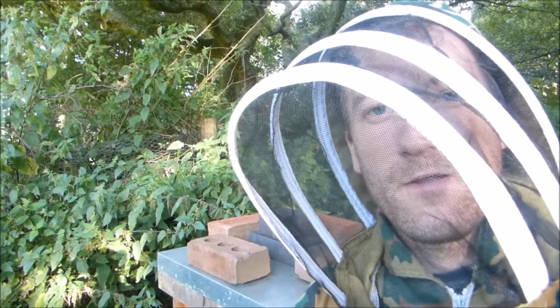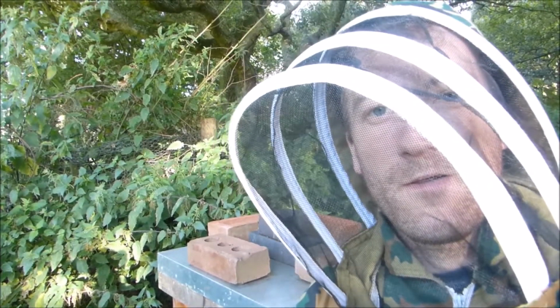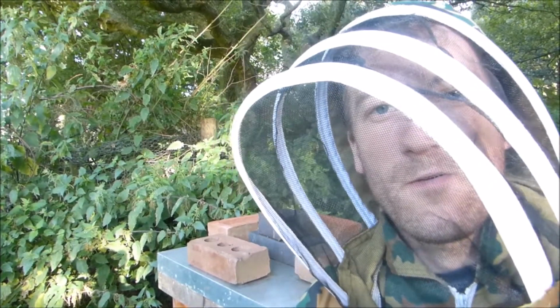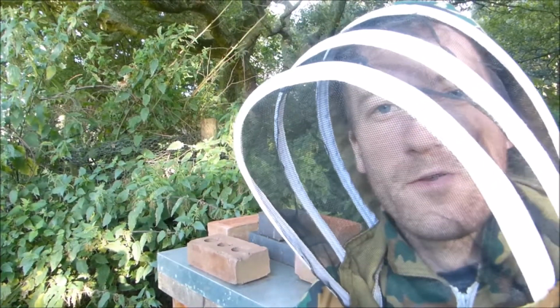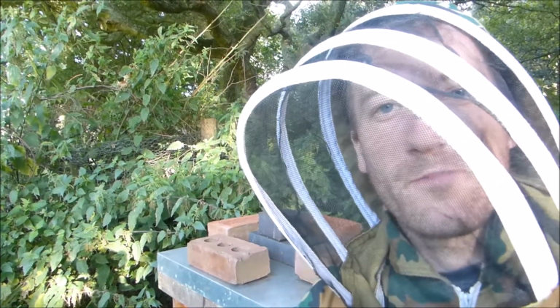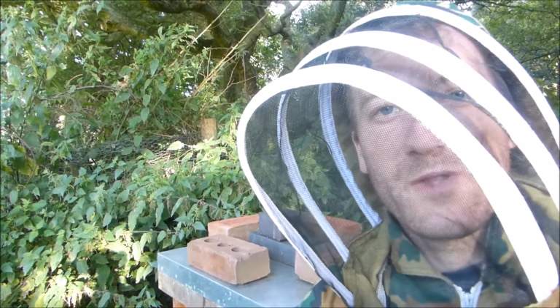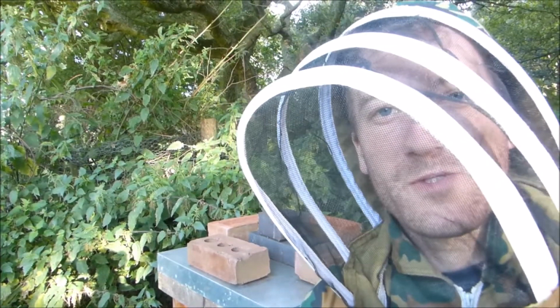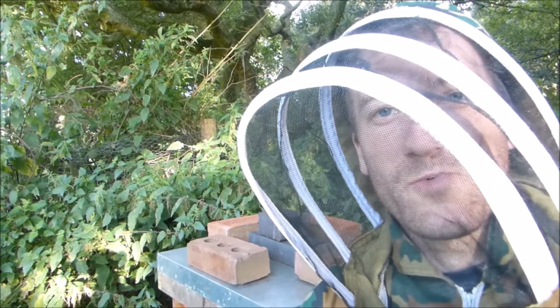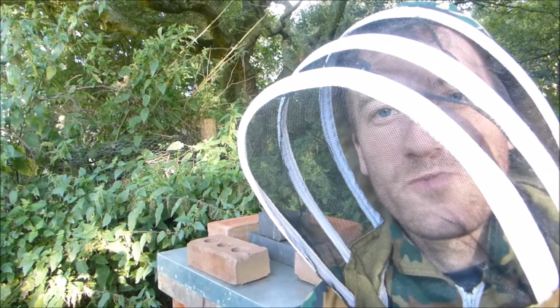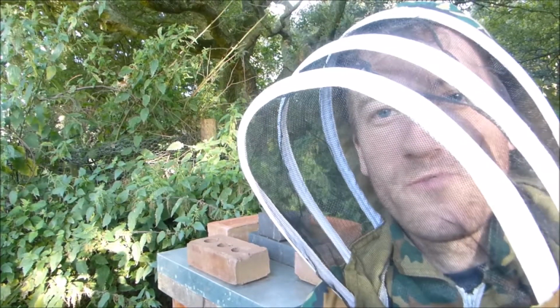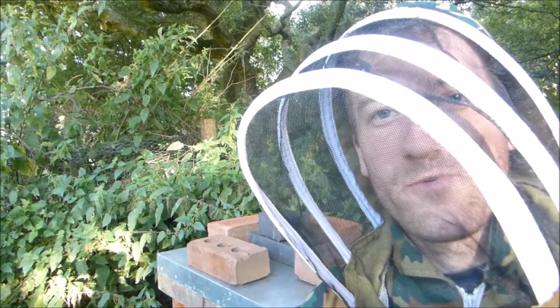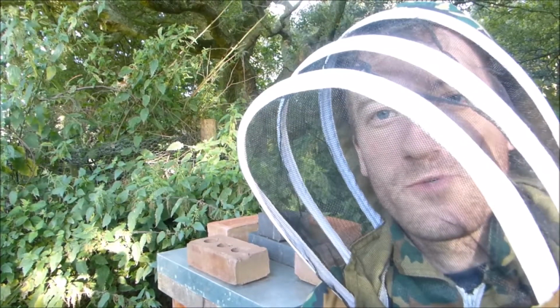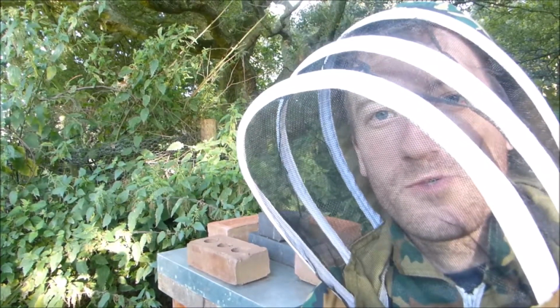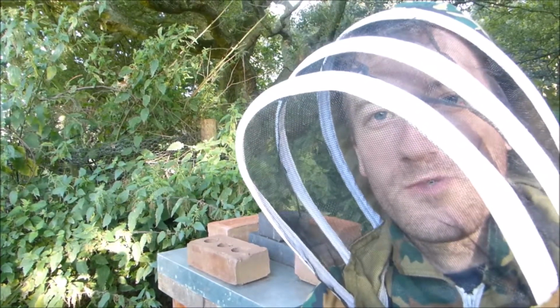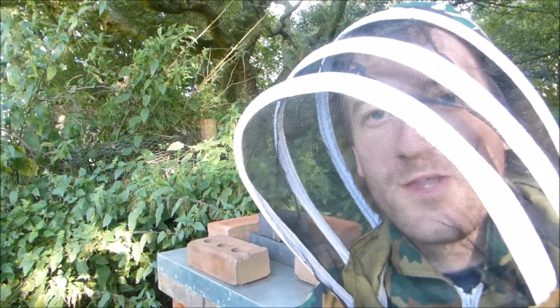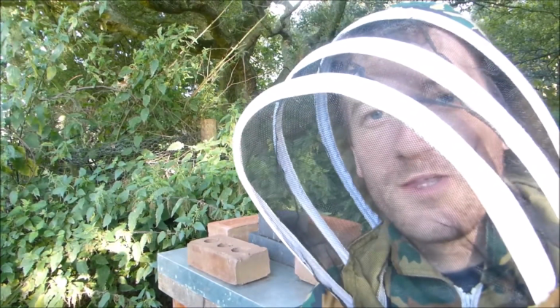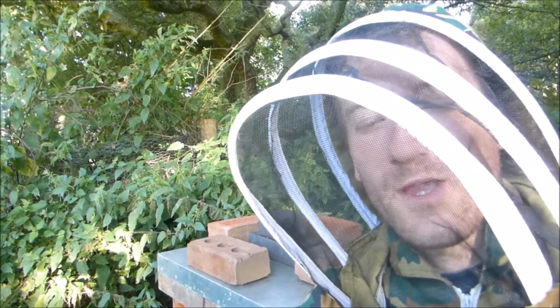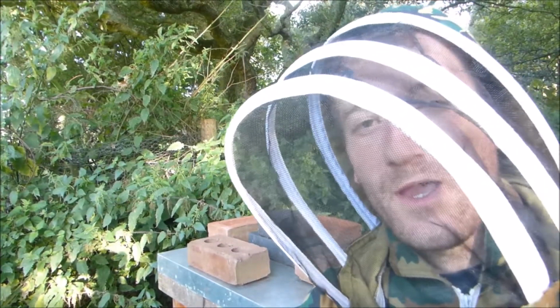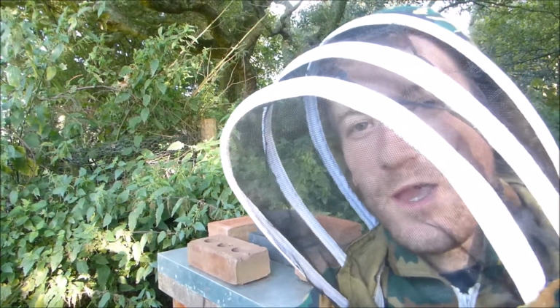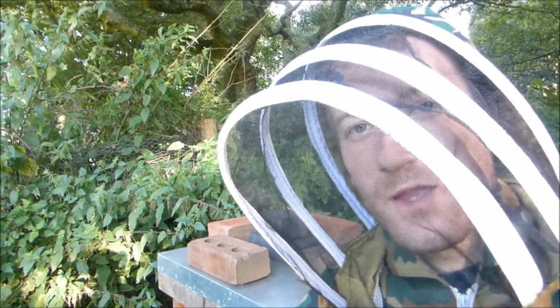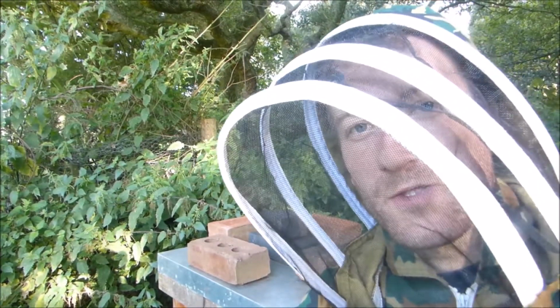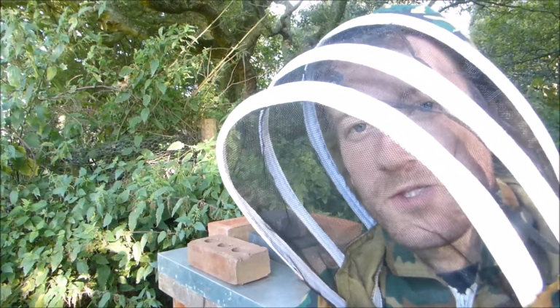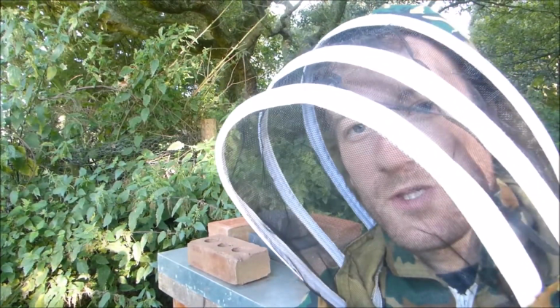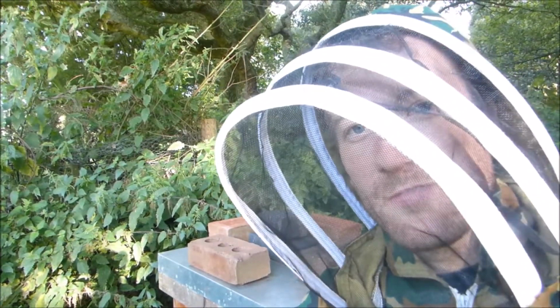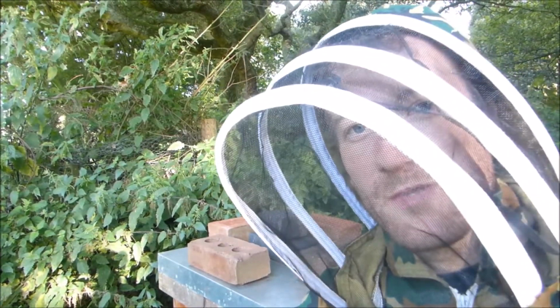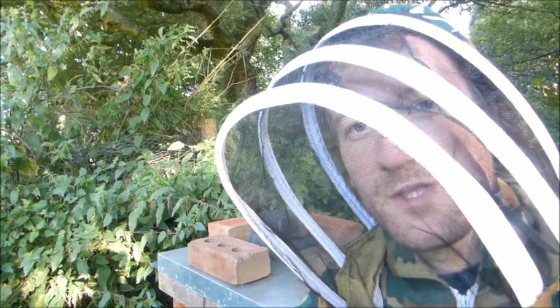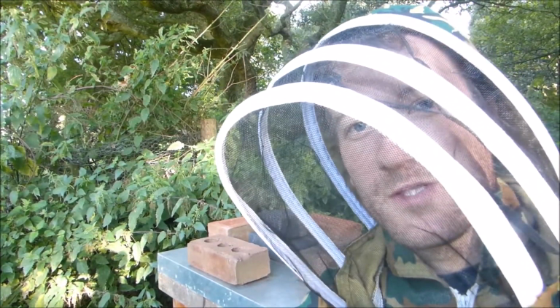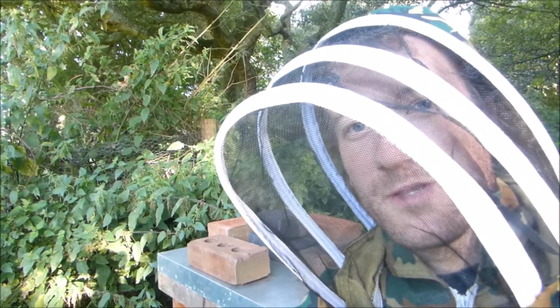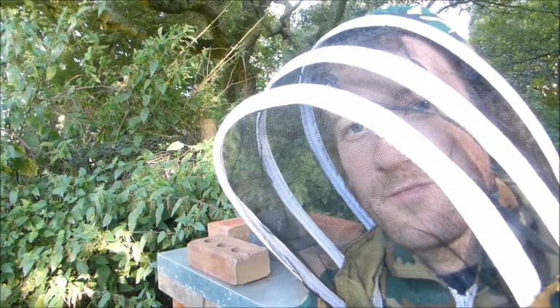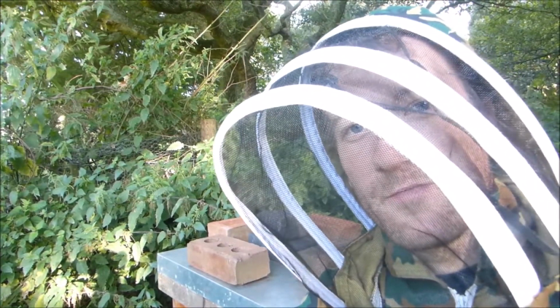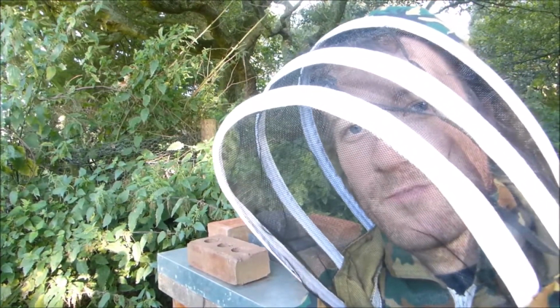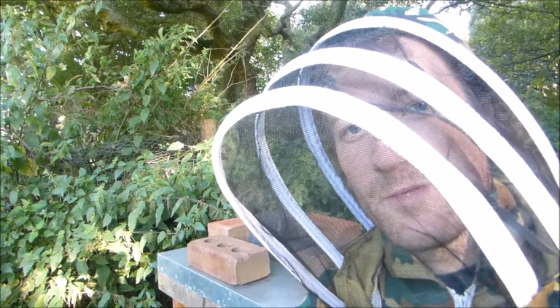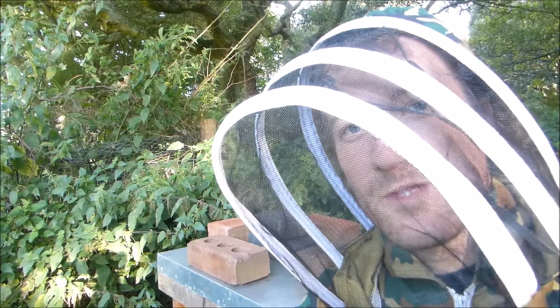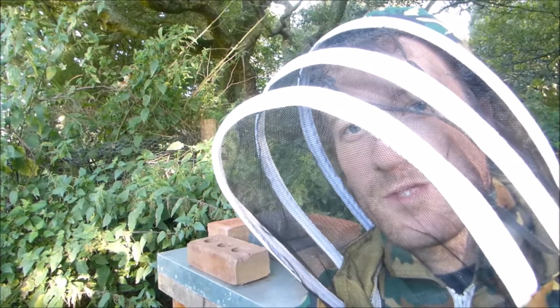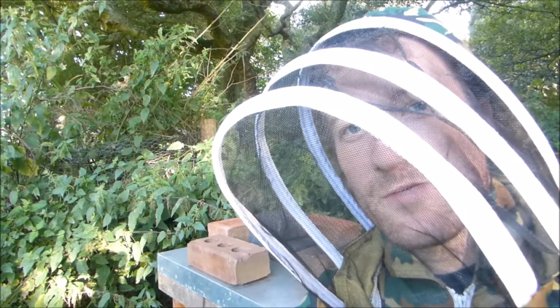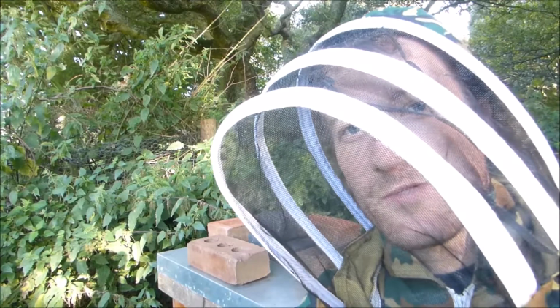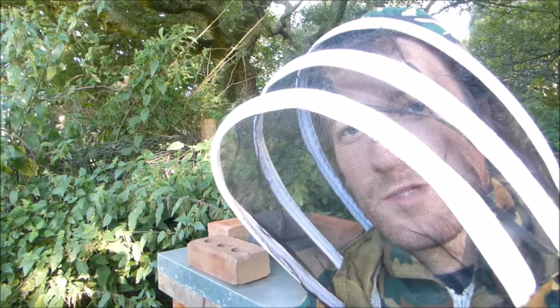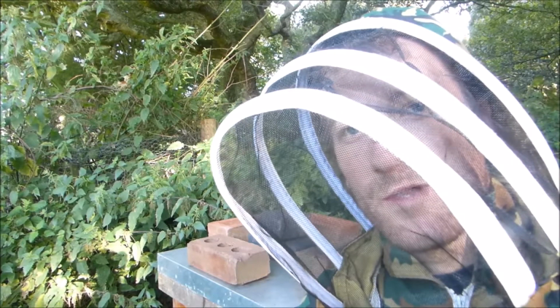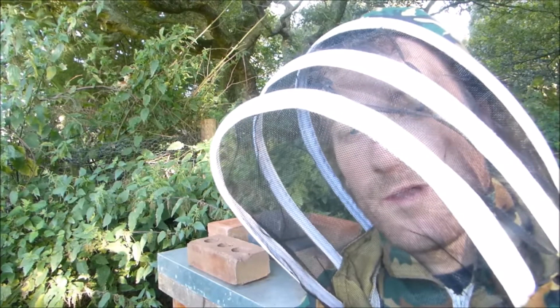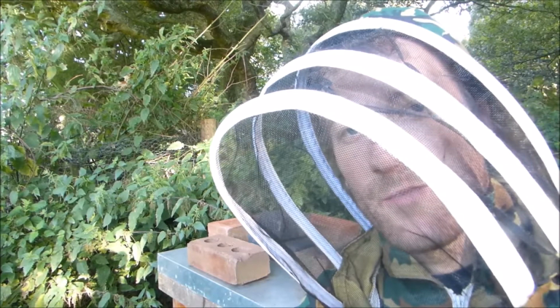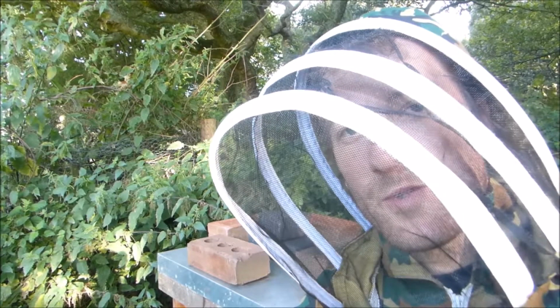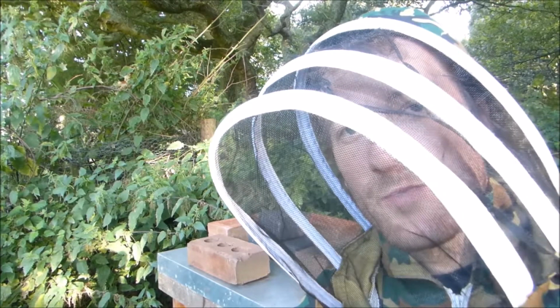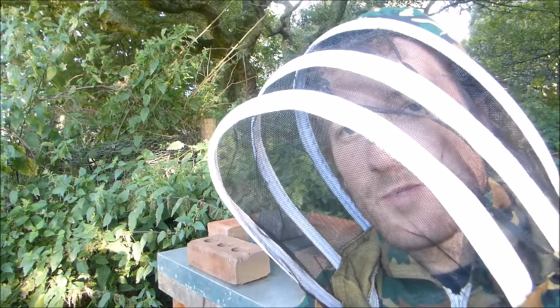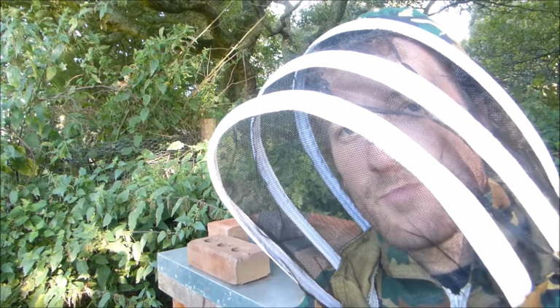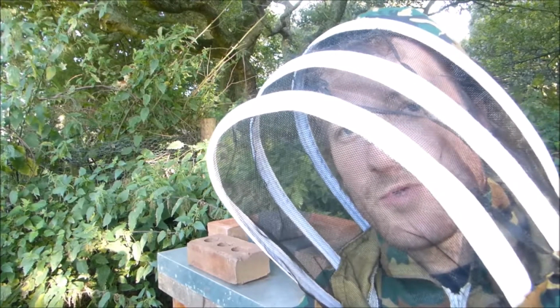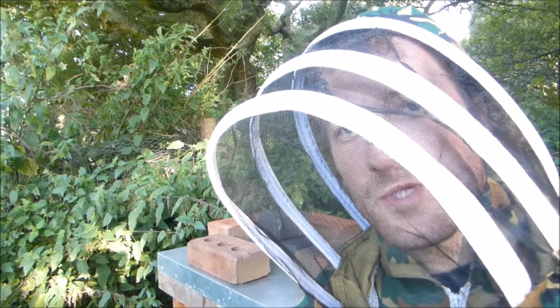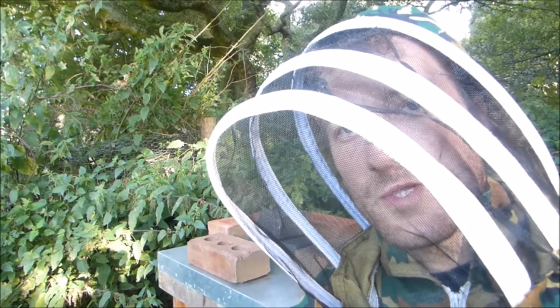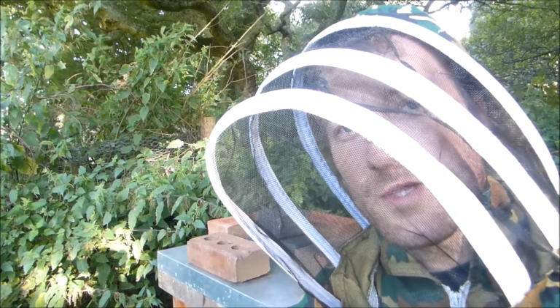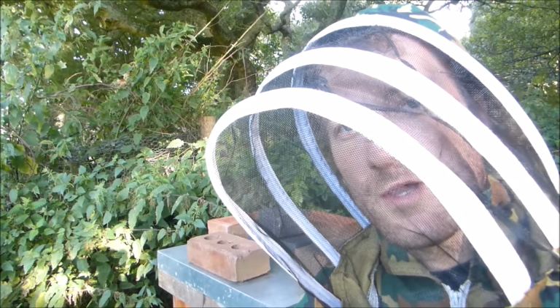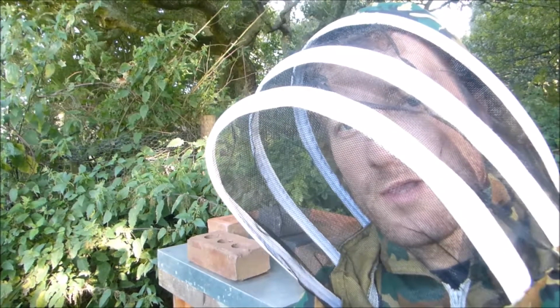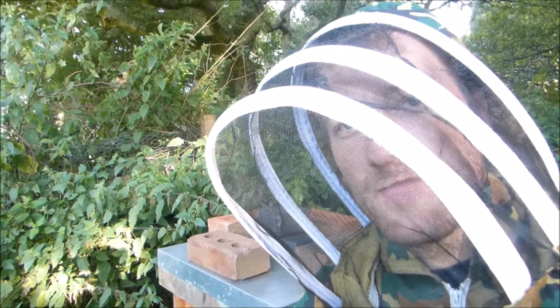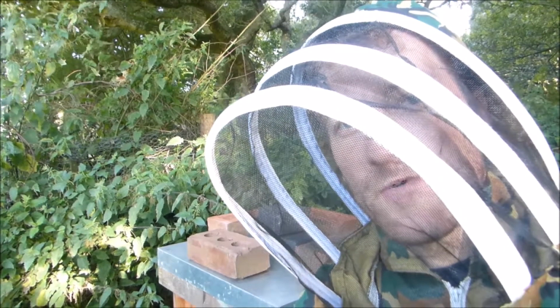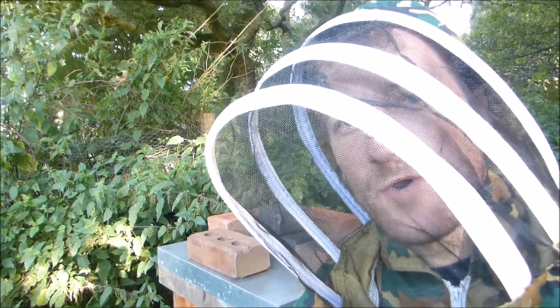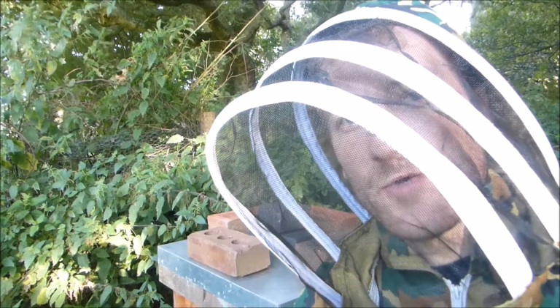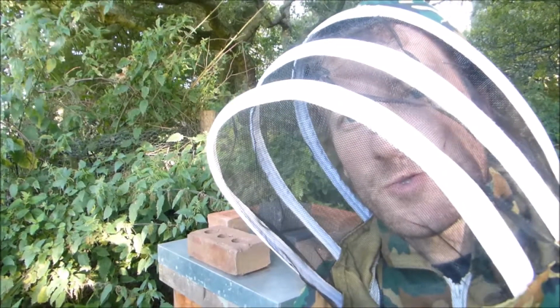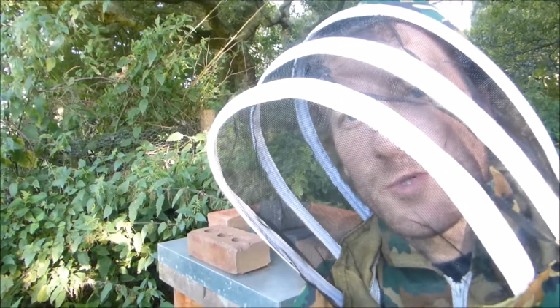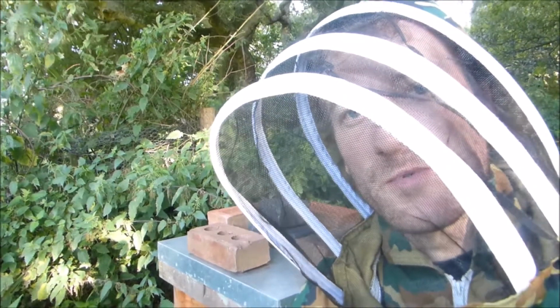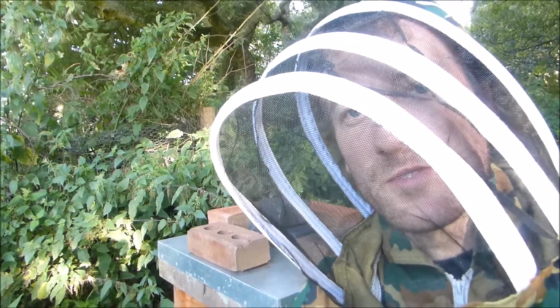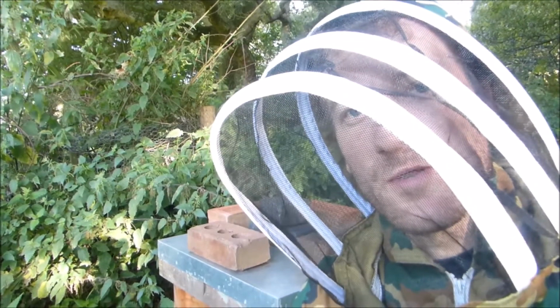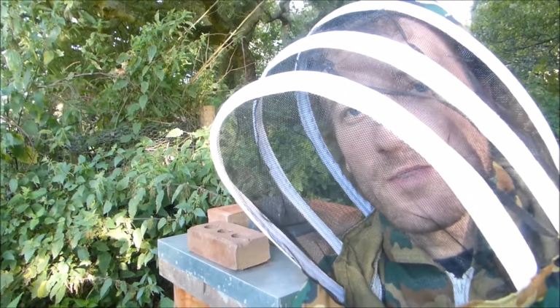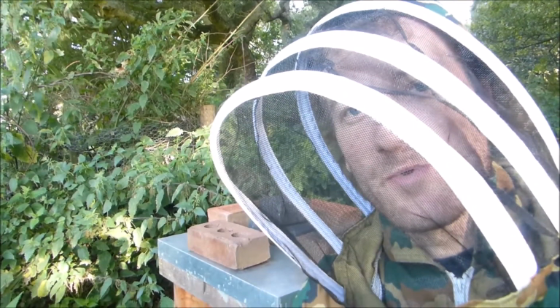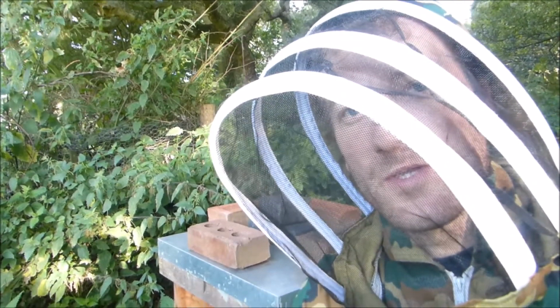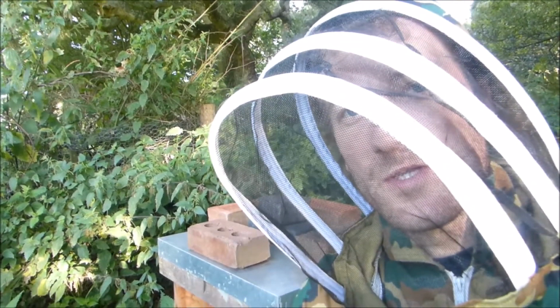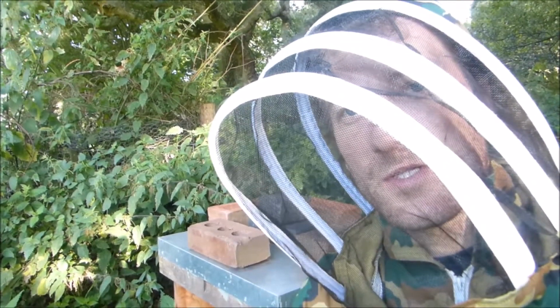Welcome back to Woodforge UK. As you can see I'm kitted up with the bee suit and we're going to be putting a Varroa treatment on the bees.